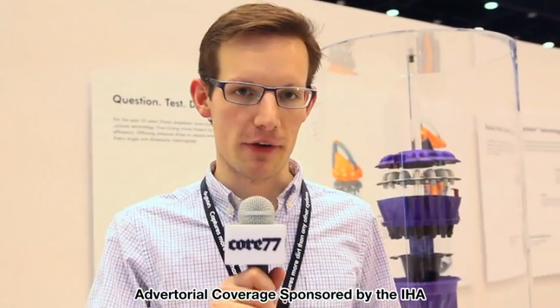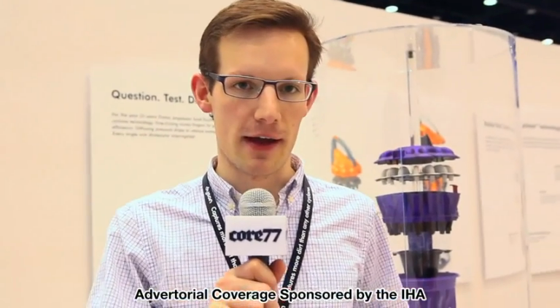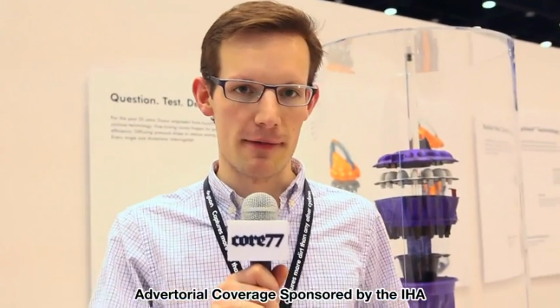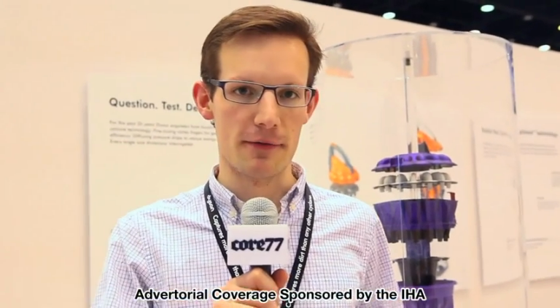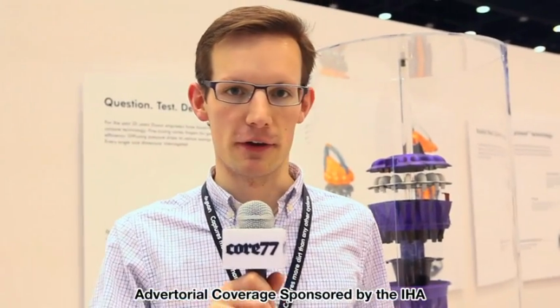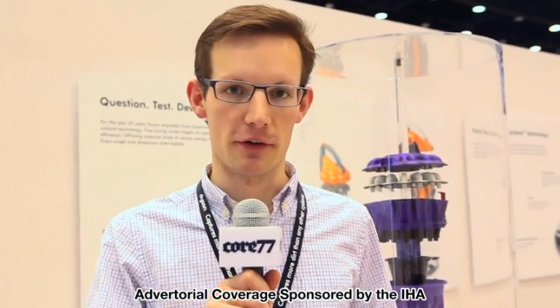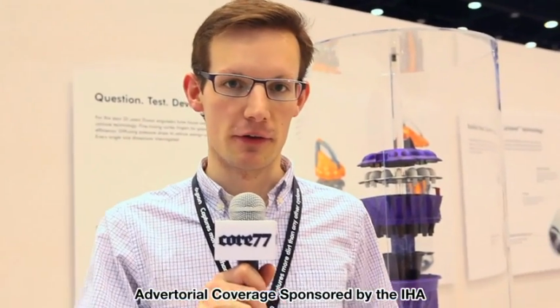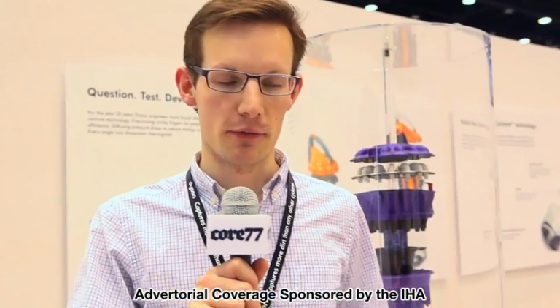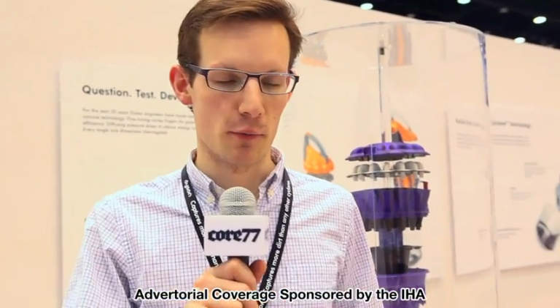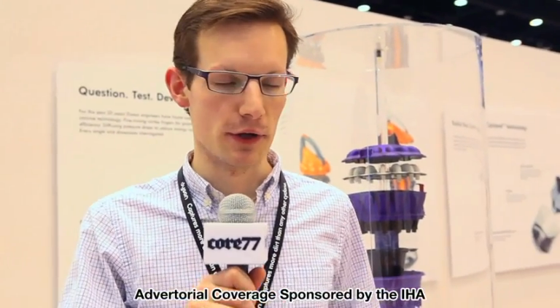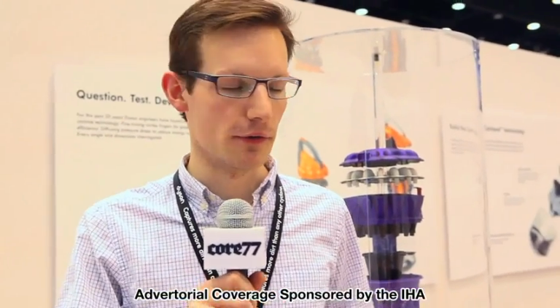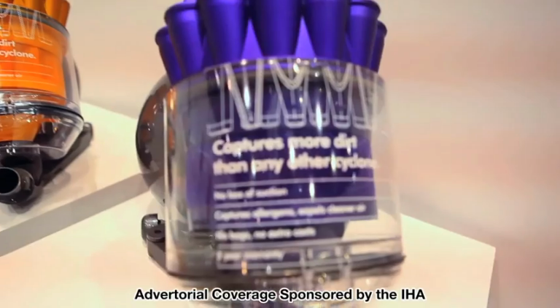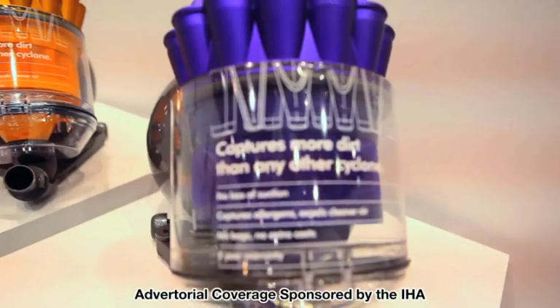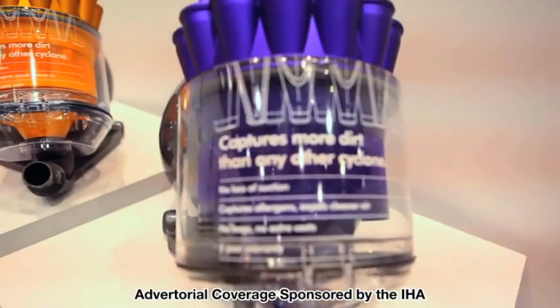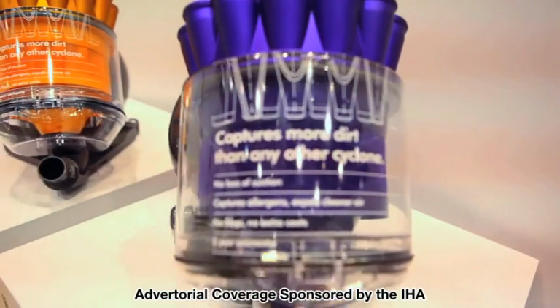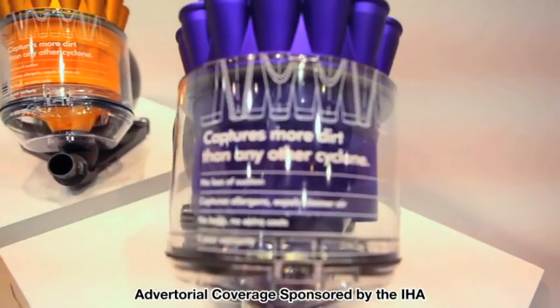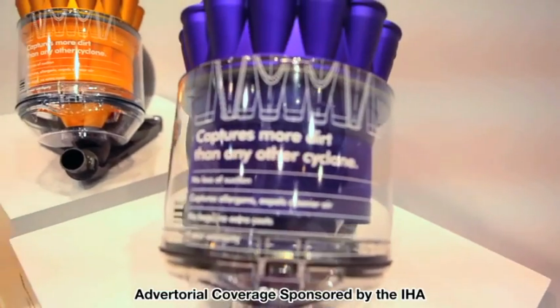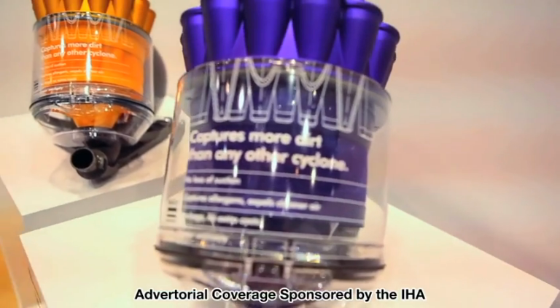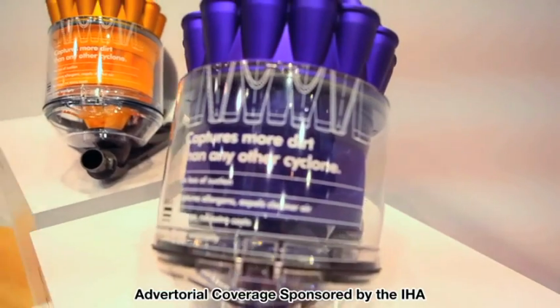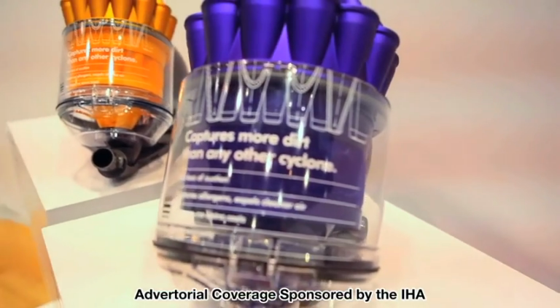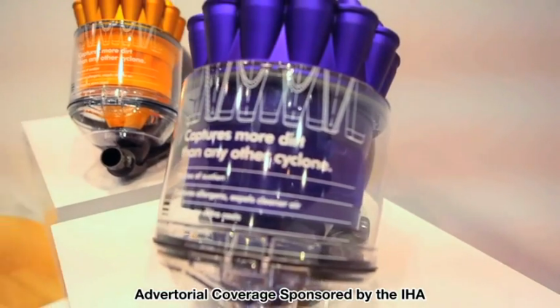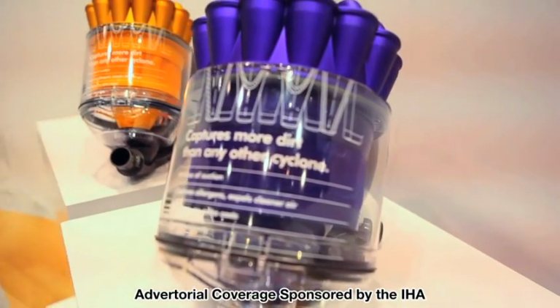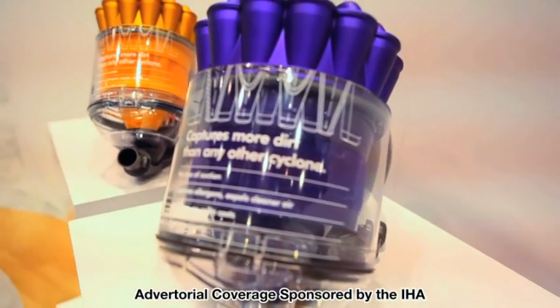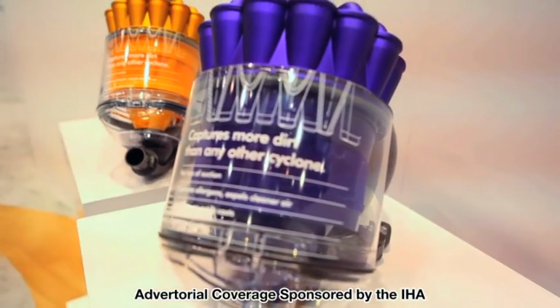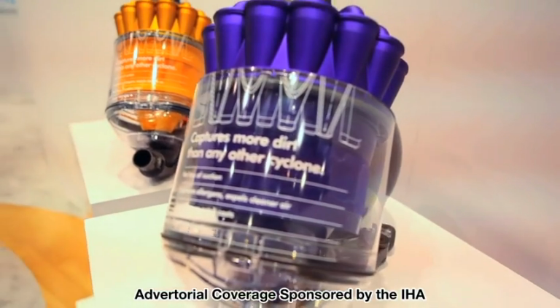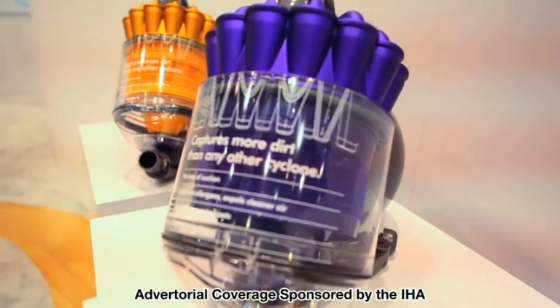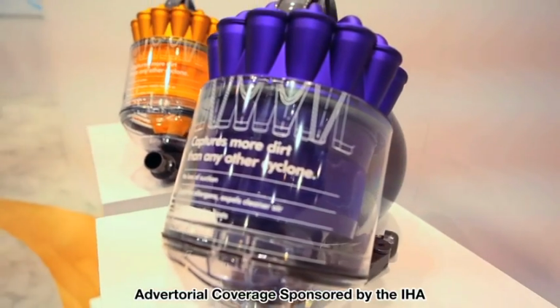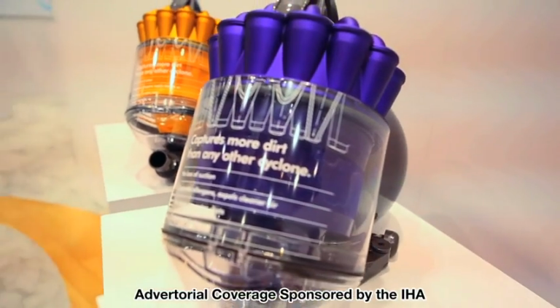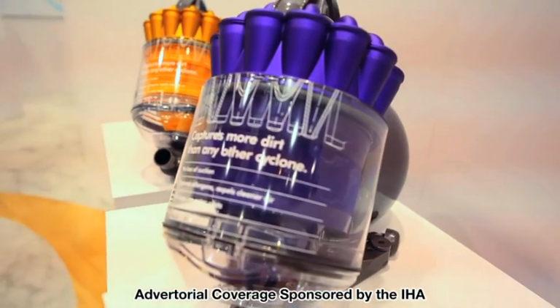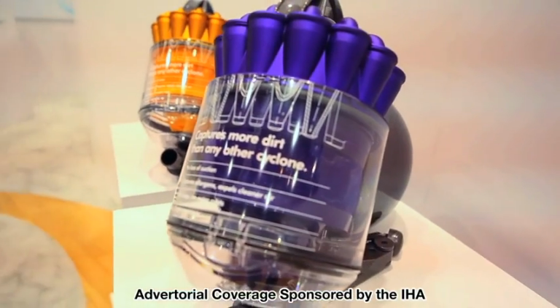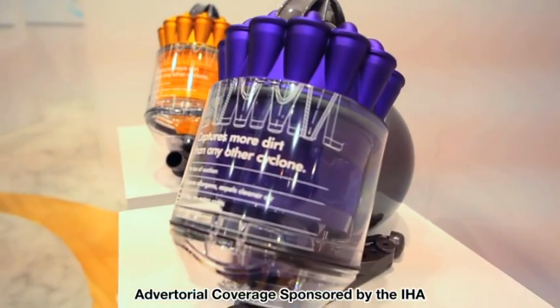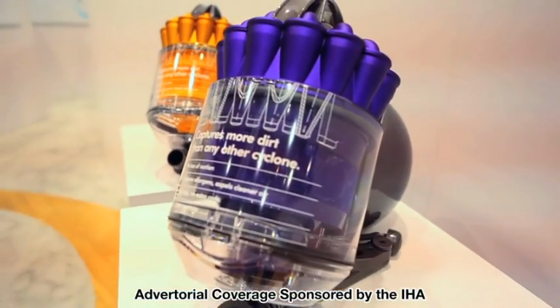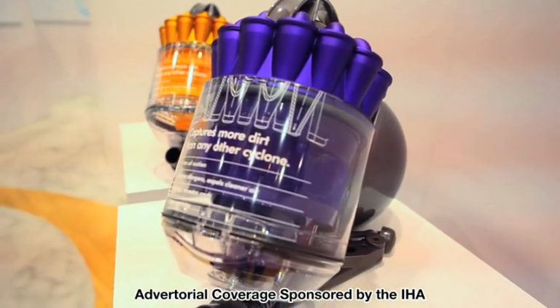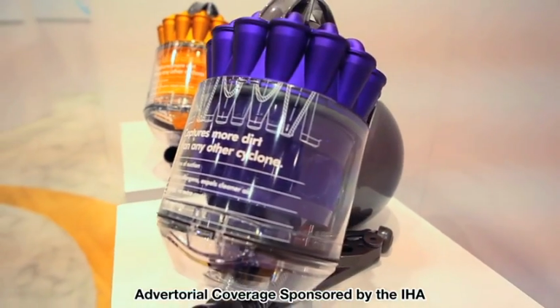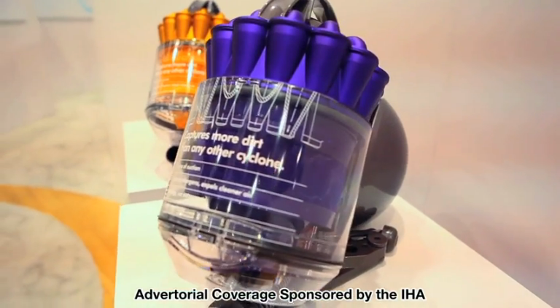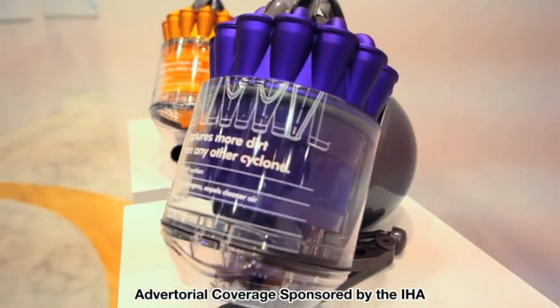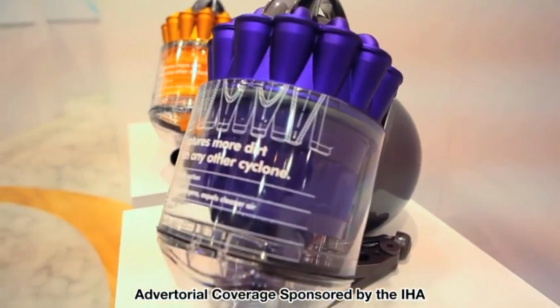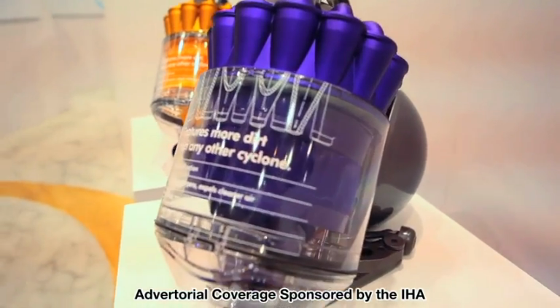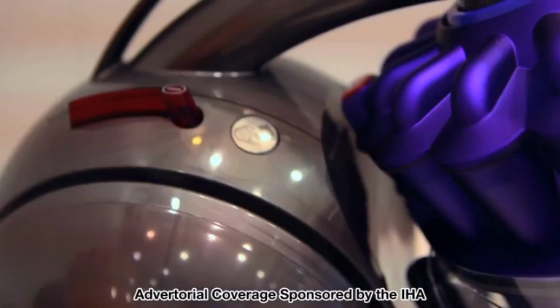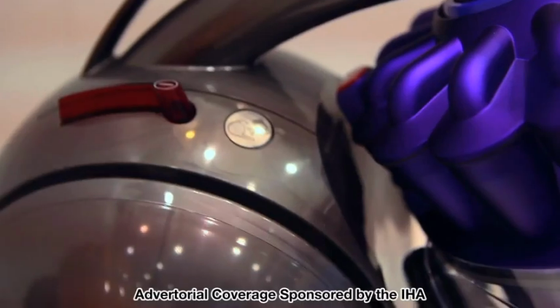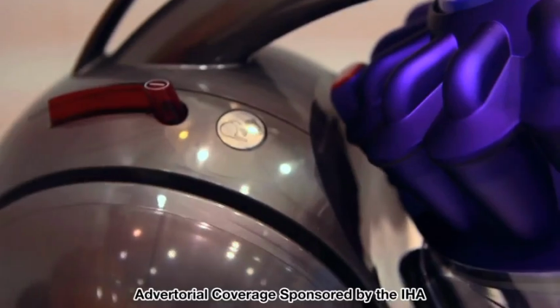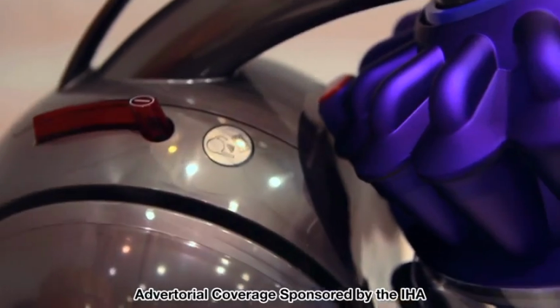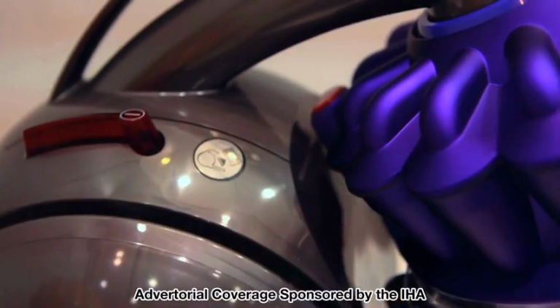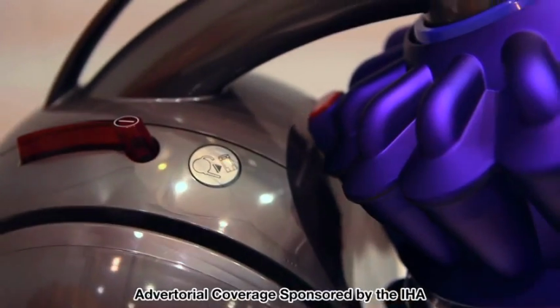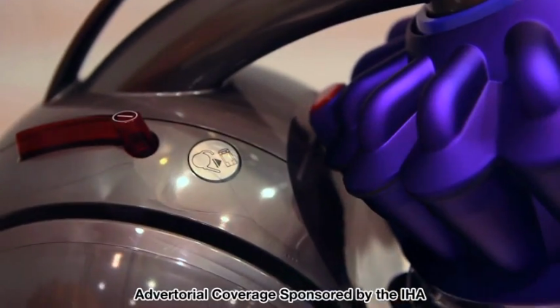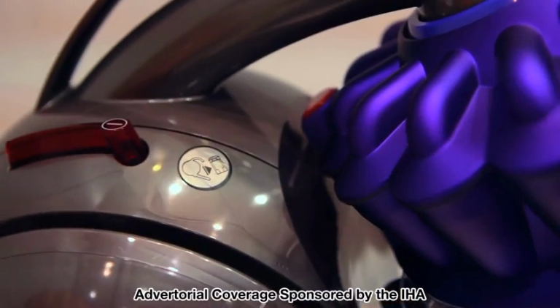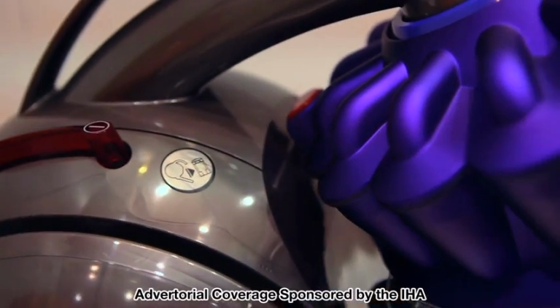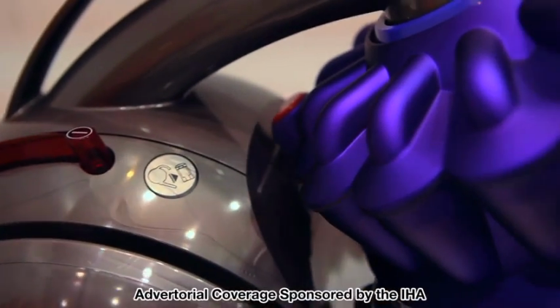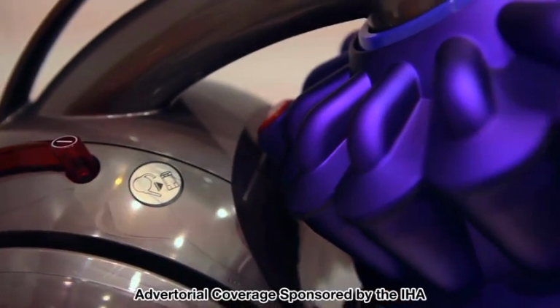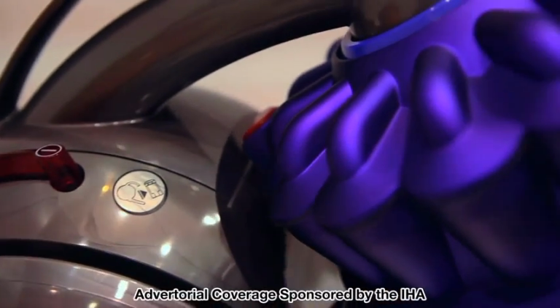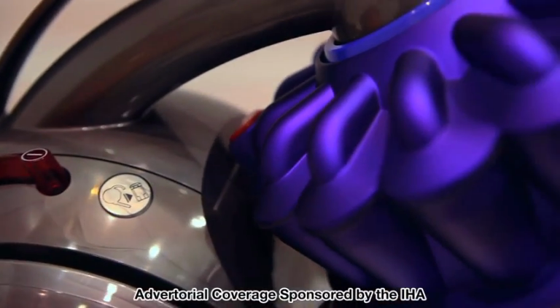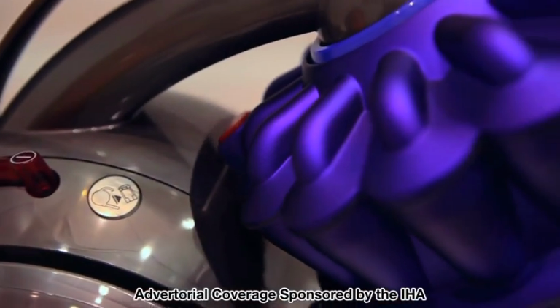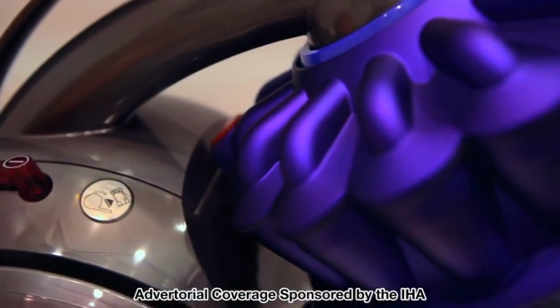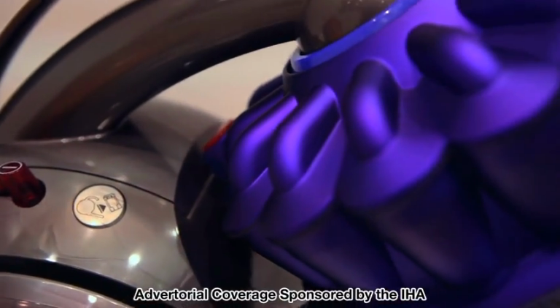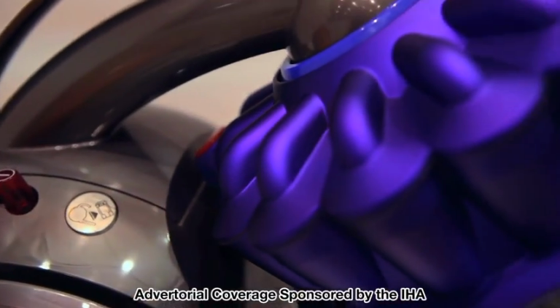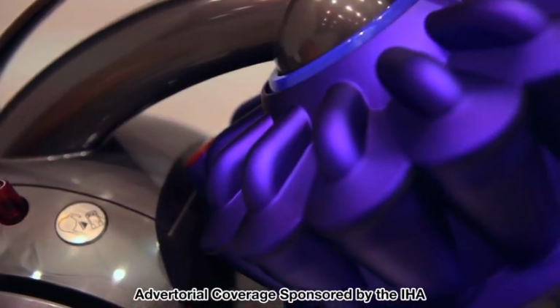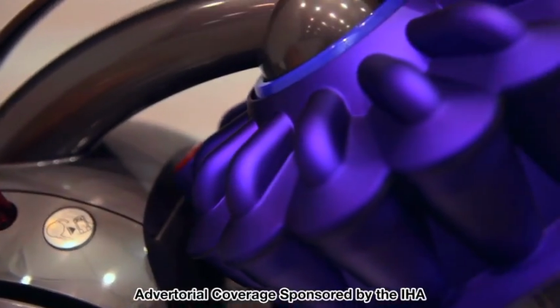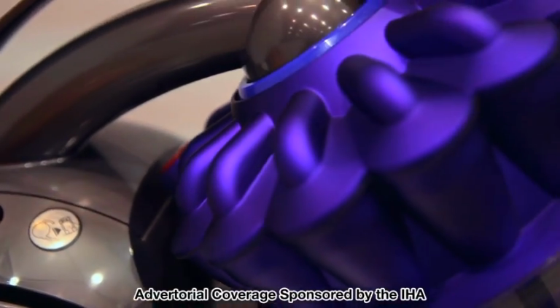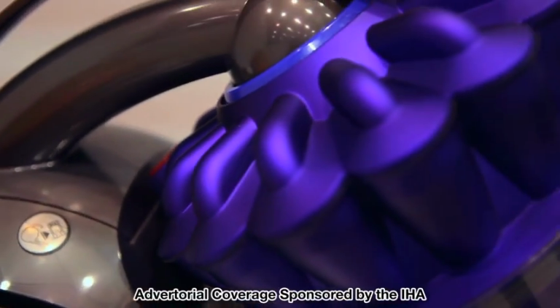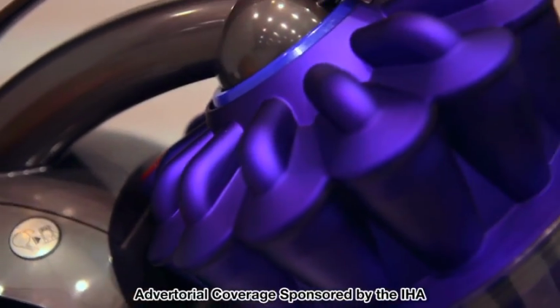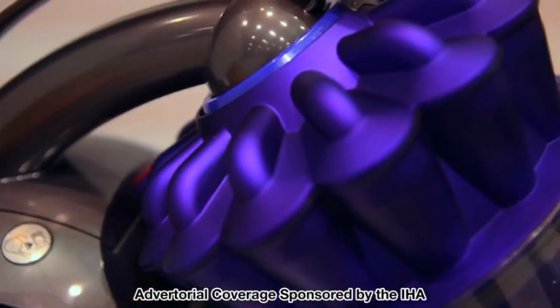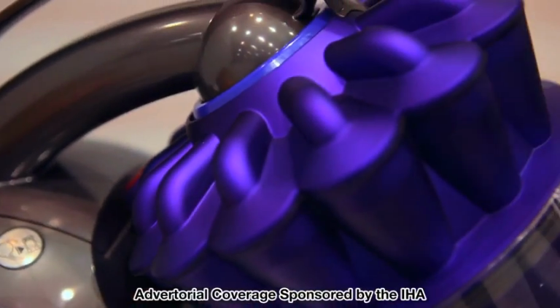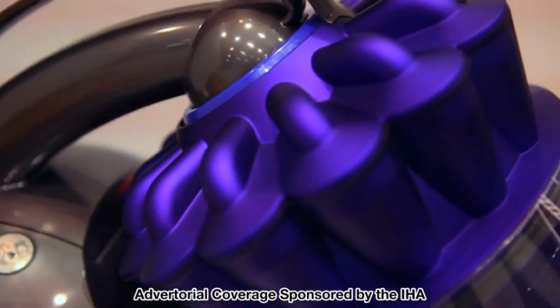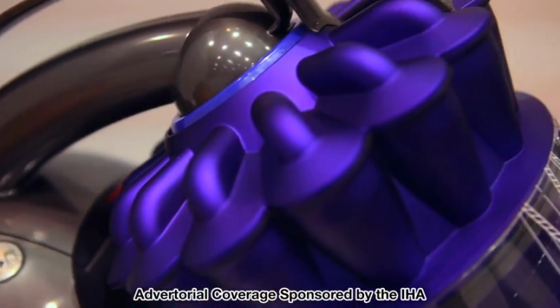In terms of the materials and finishes we use at Dyson, we also use a great range of materials. Our most common ones are ABS and ABS blends, such as PC-ABS.